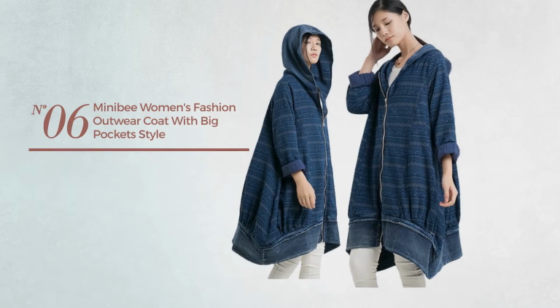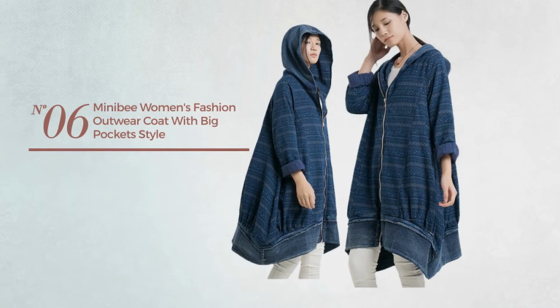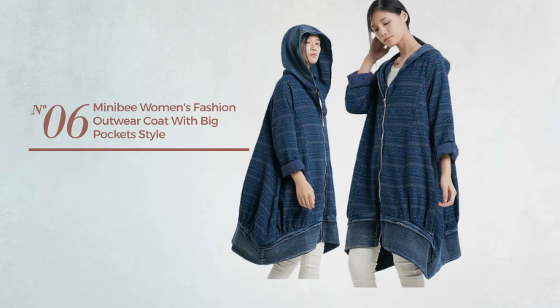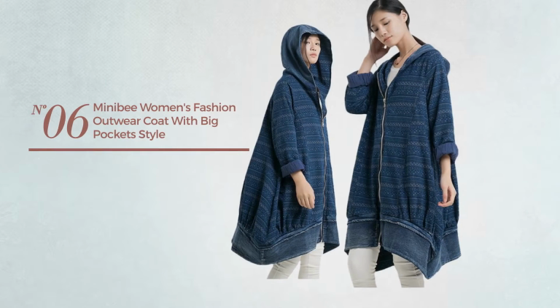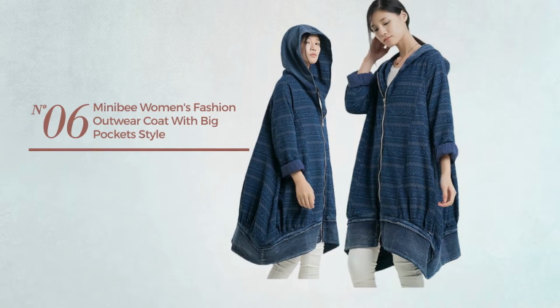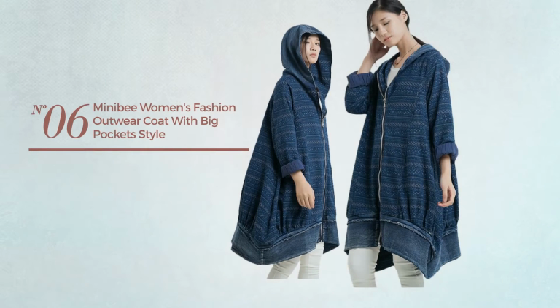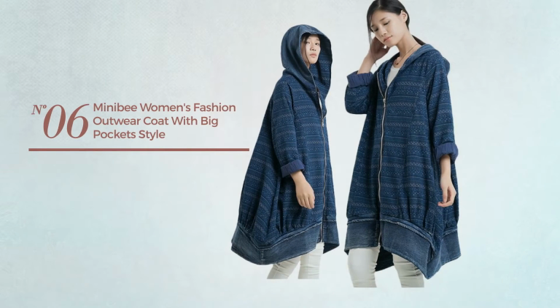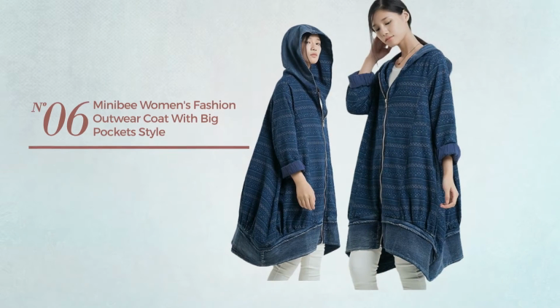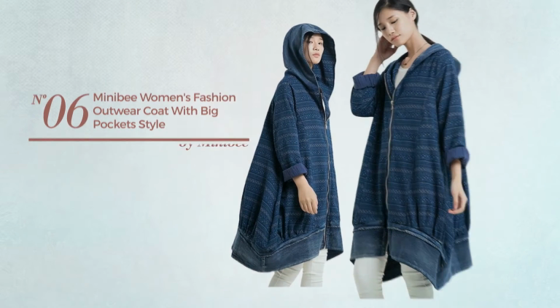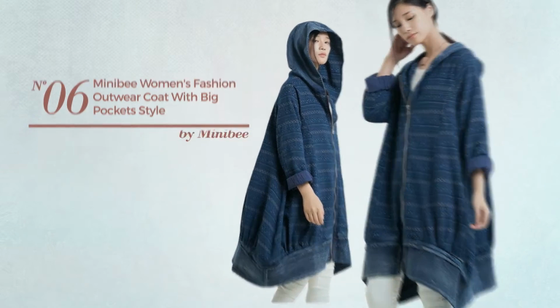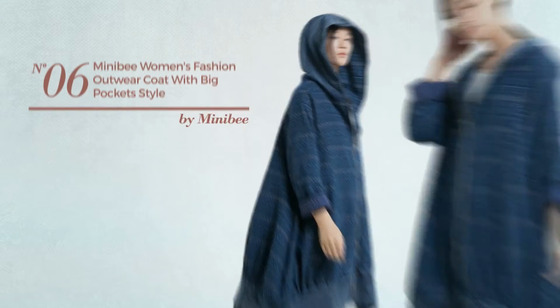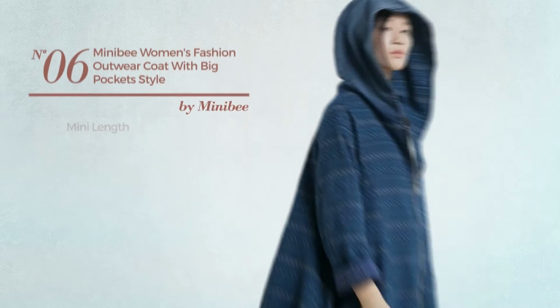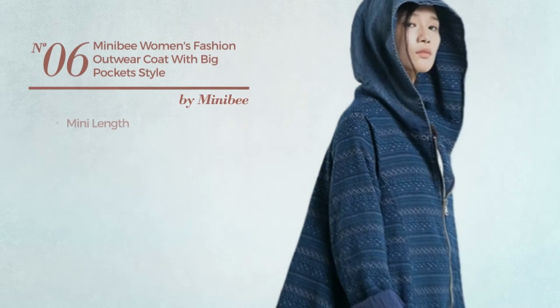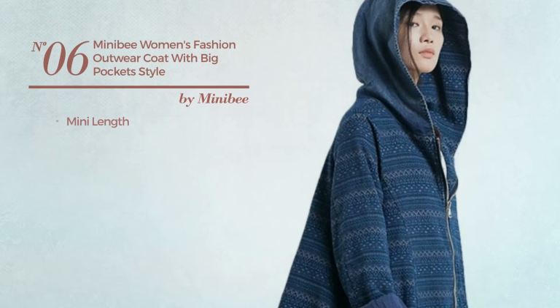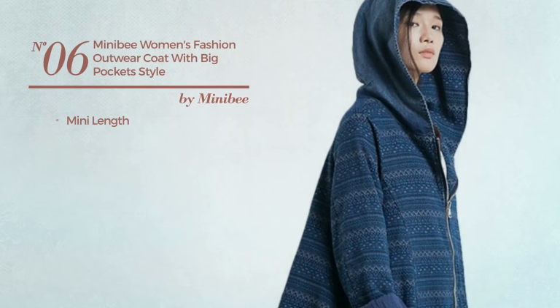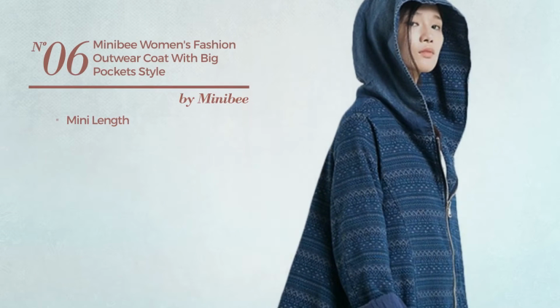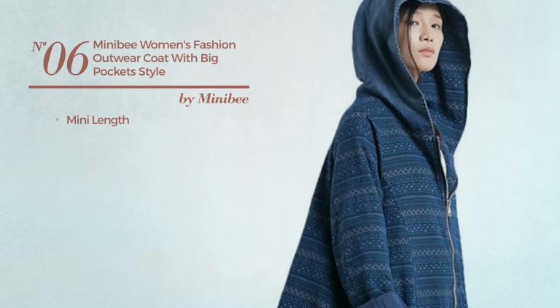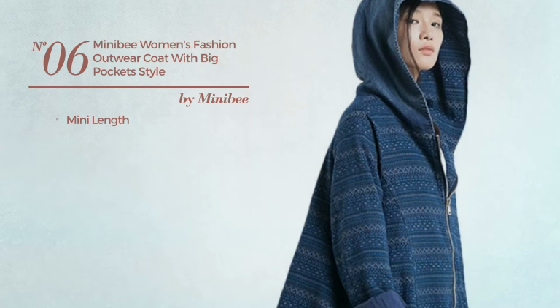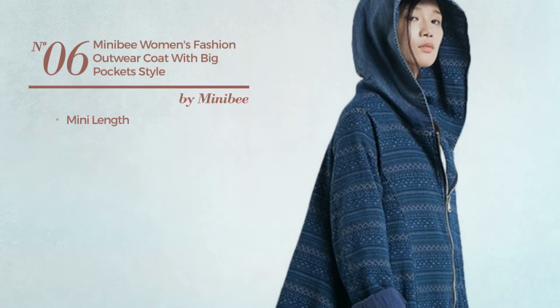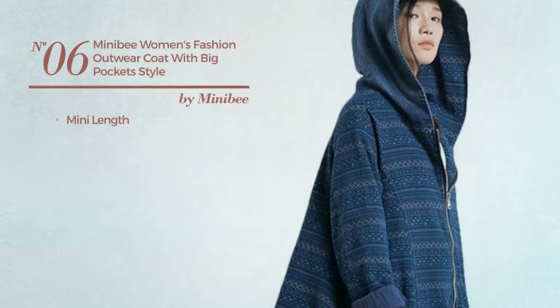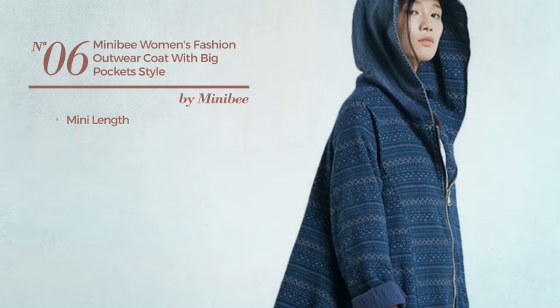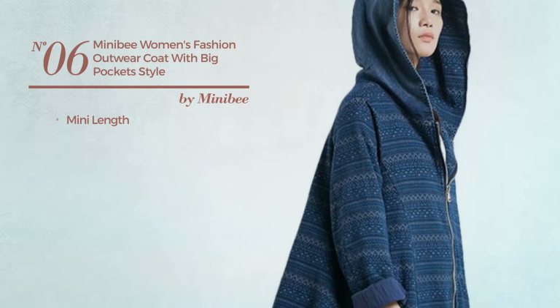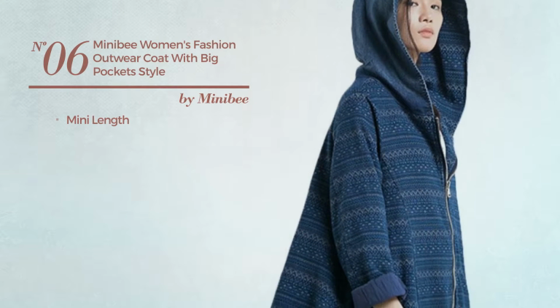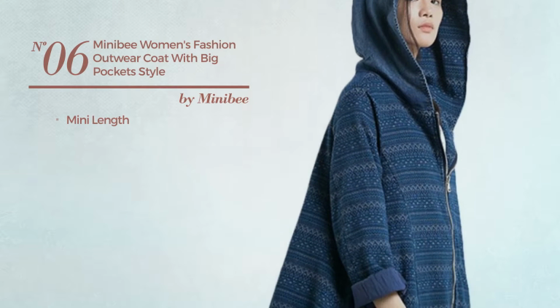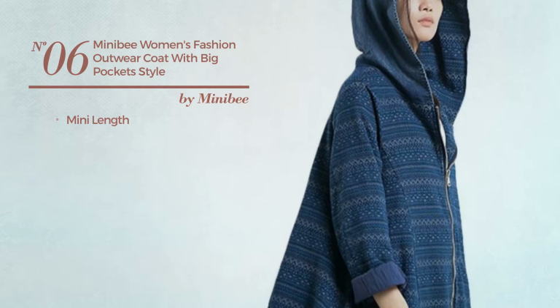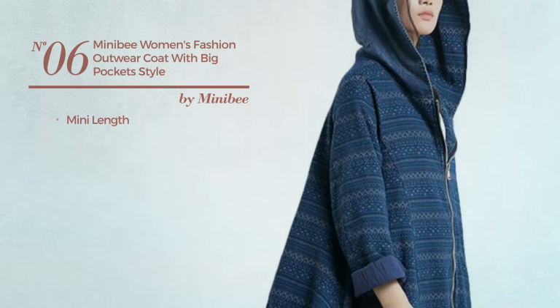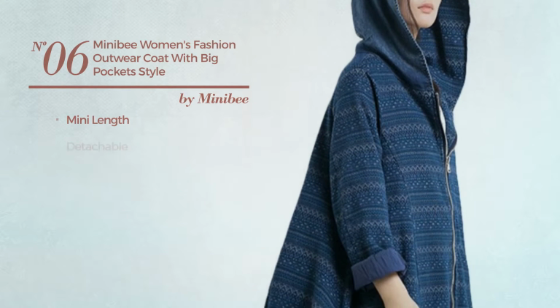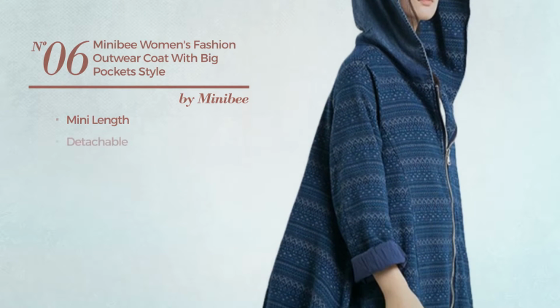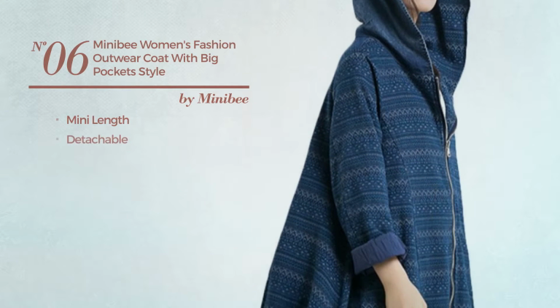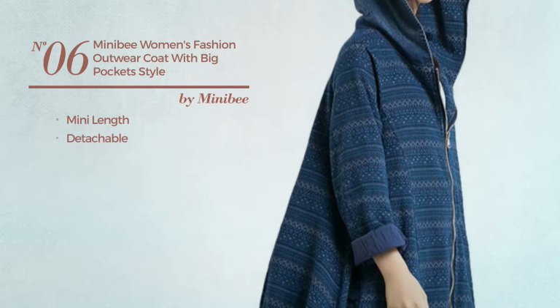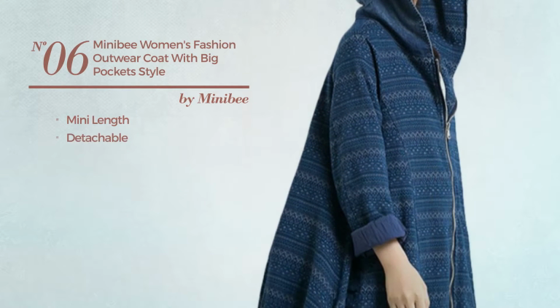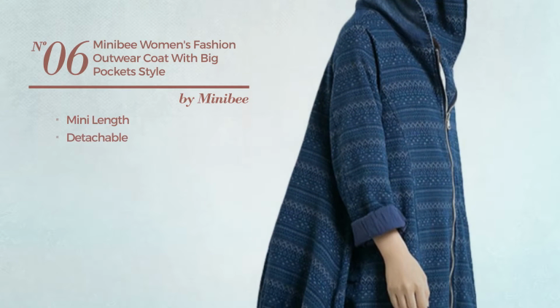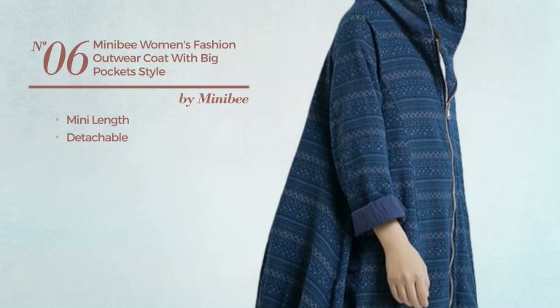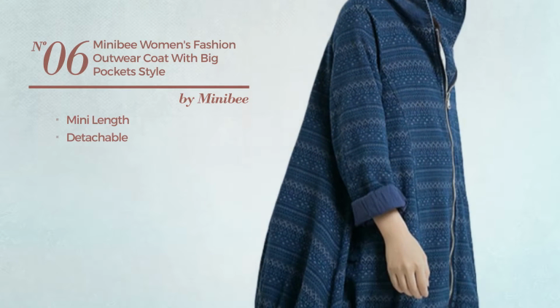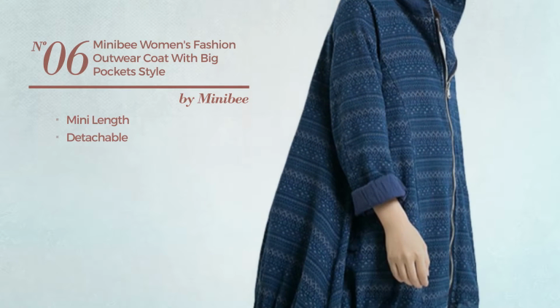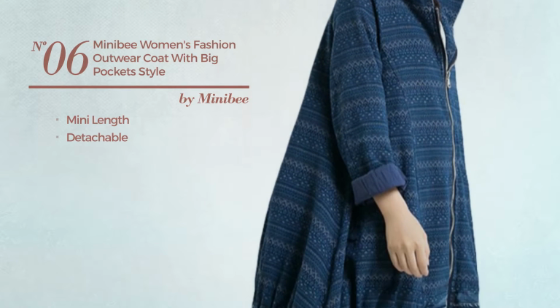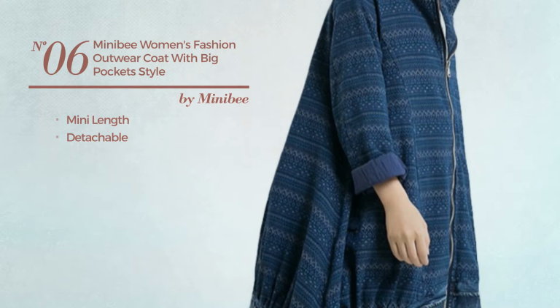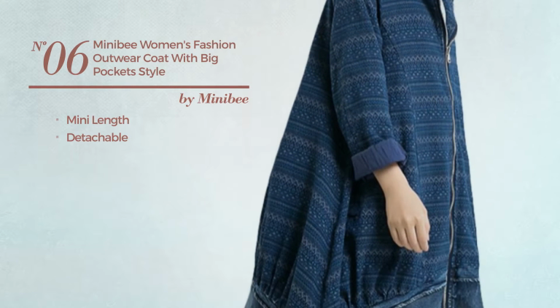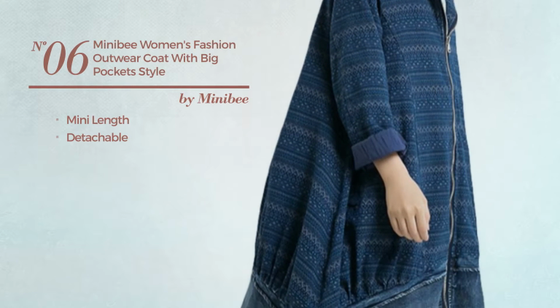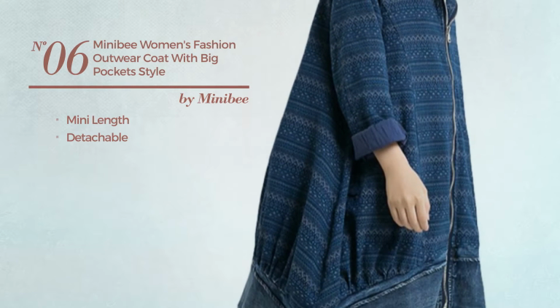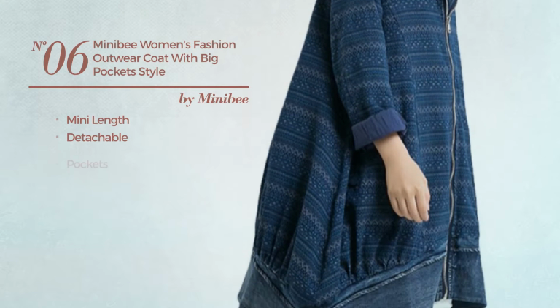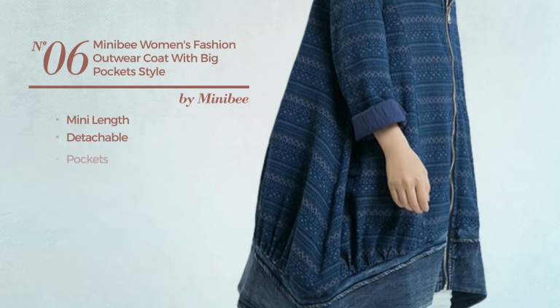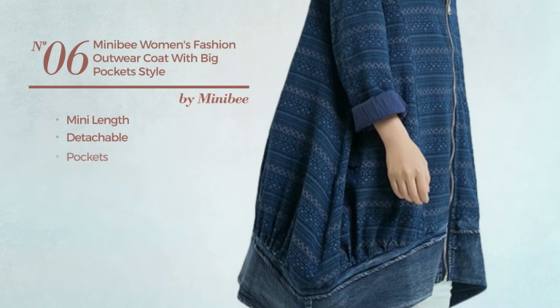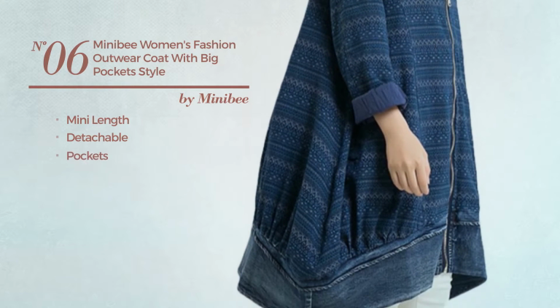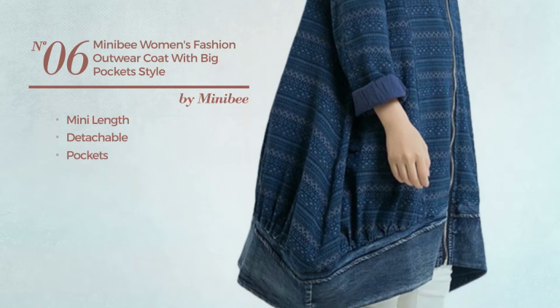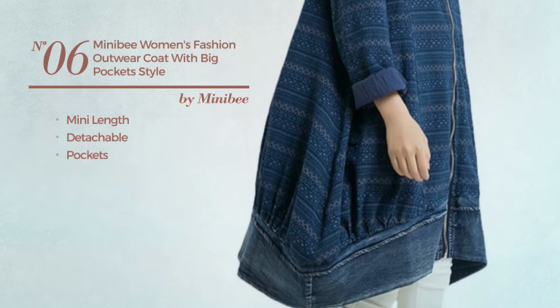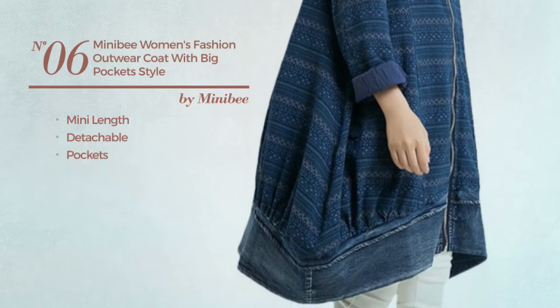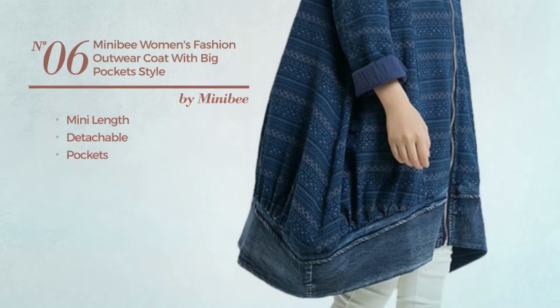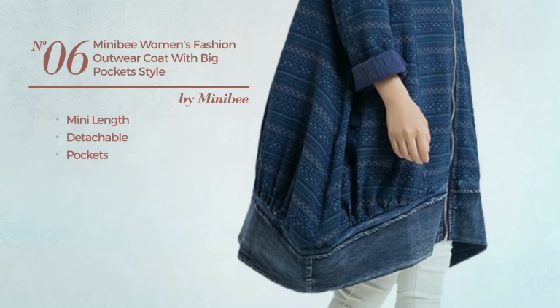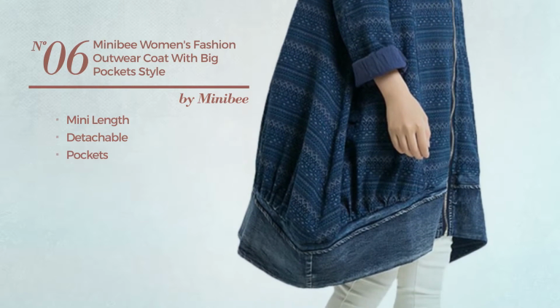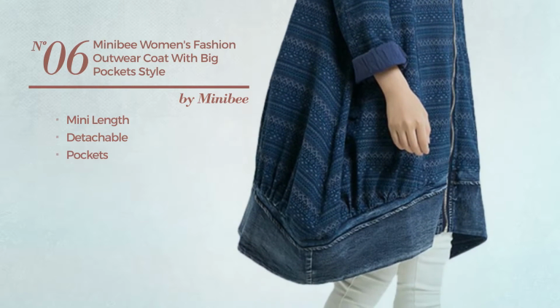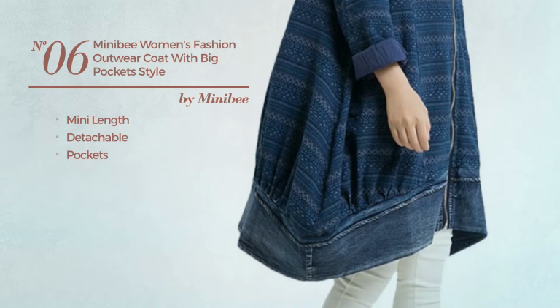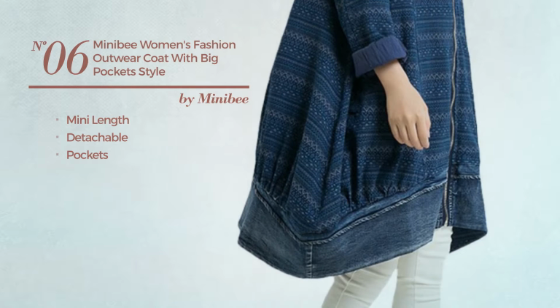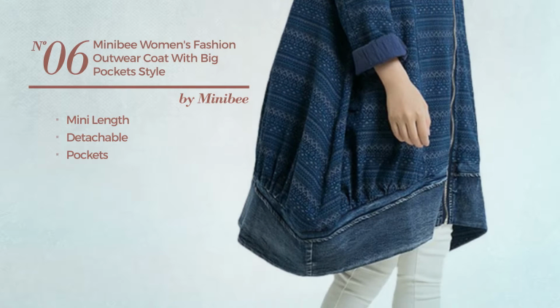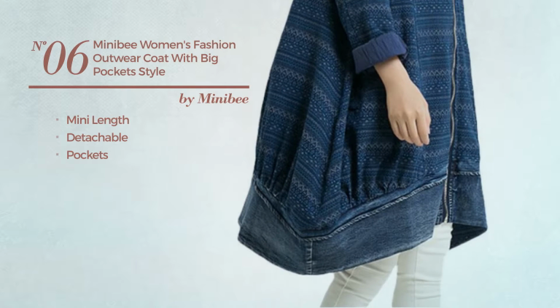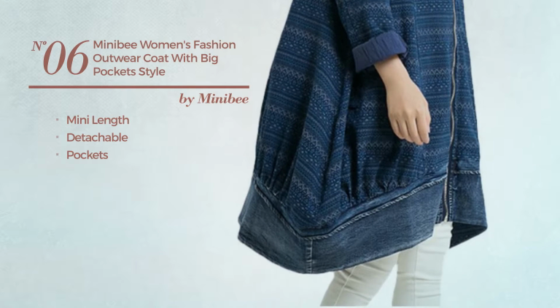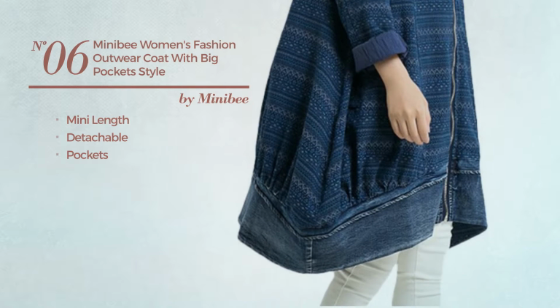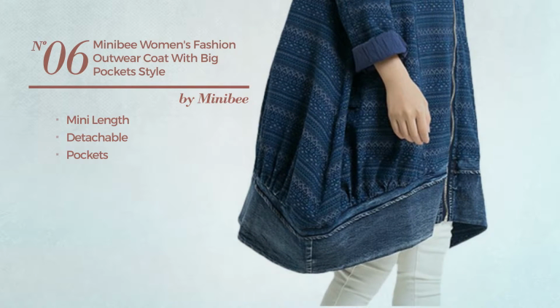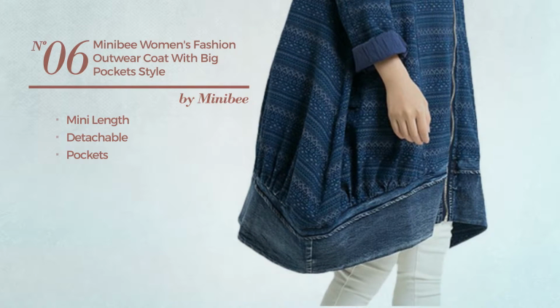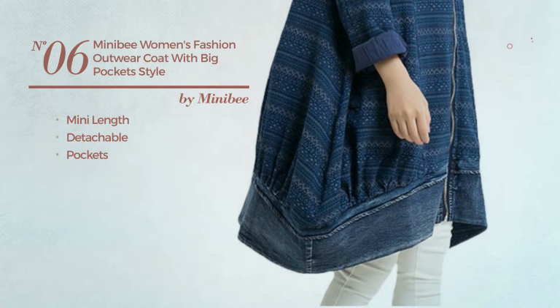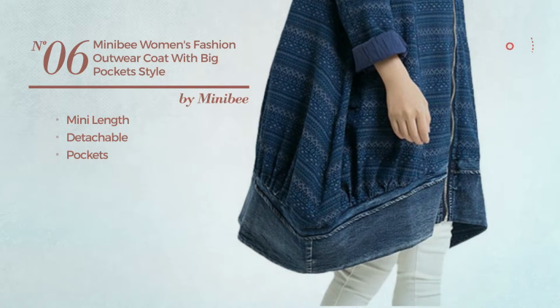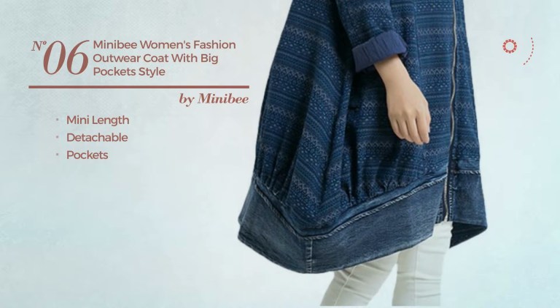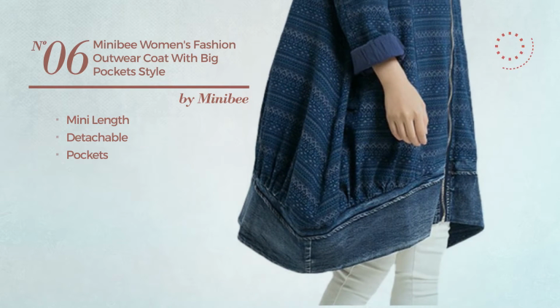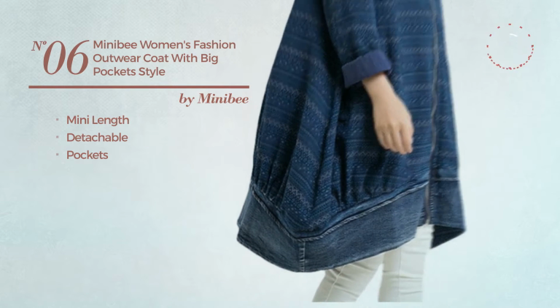Number 6. A Mini Length Coat, made of detachable material, with pockets. Available in 3 more colors.